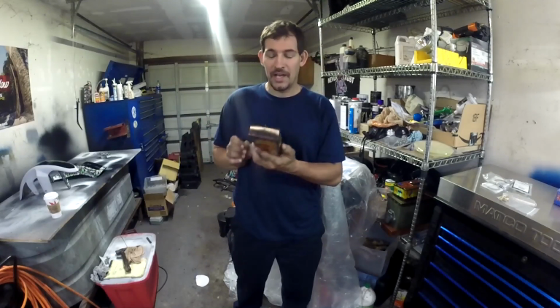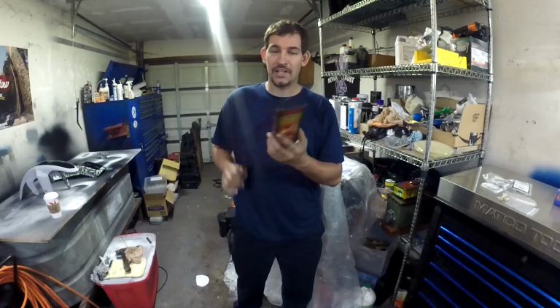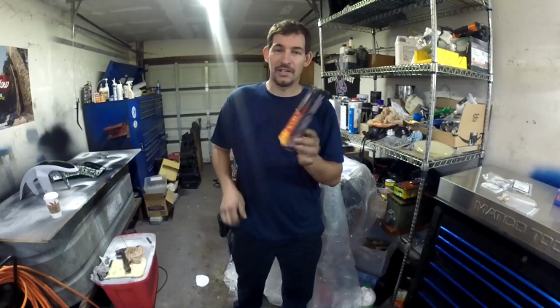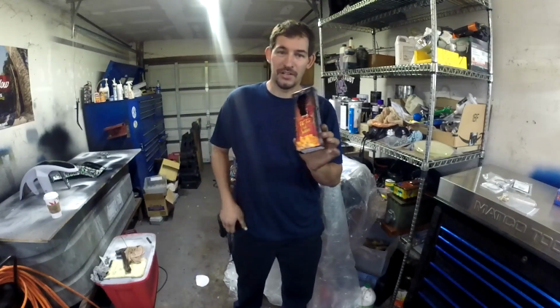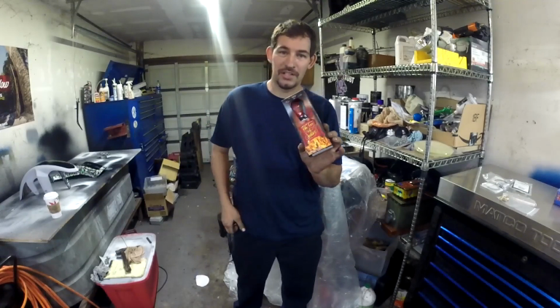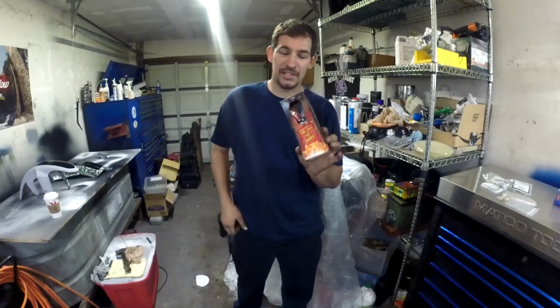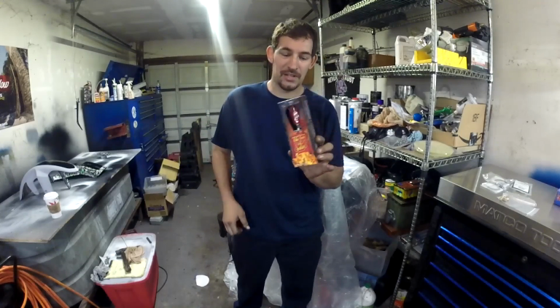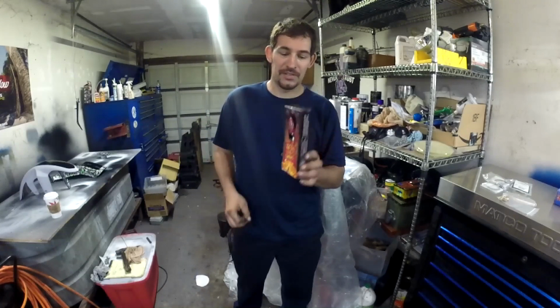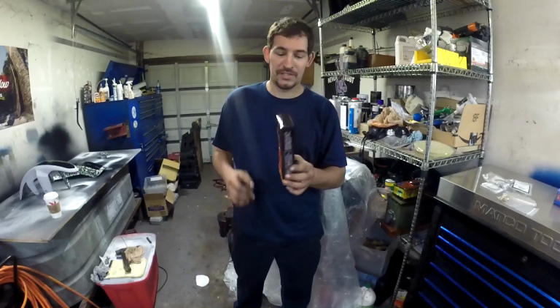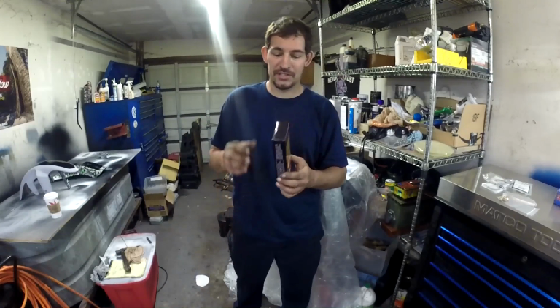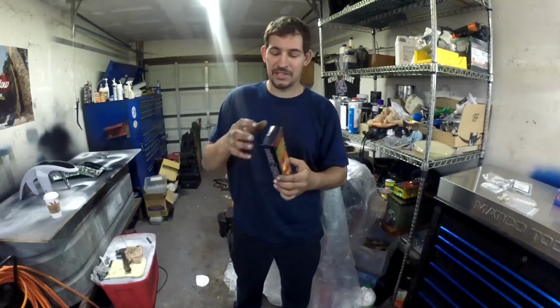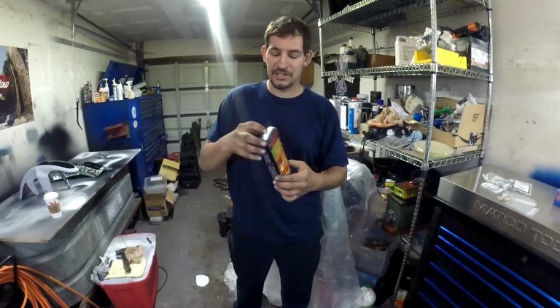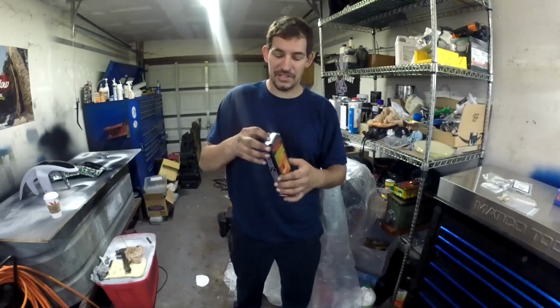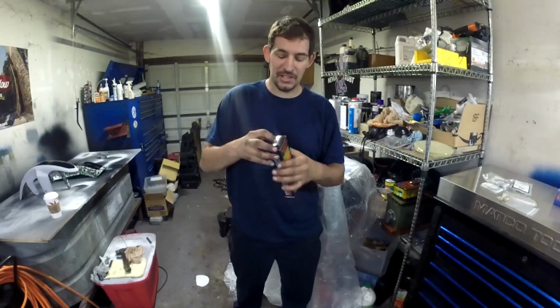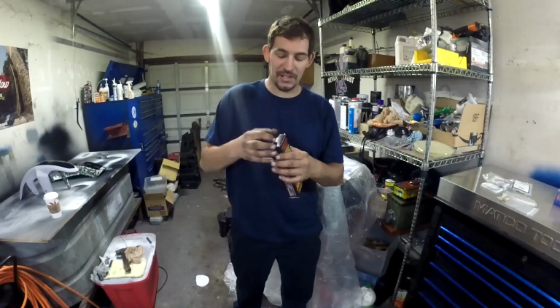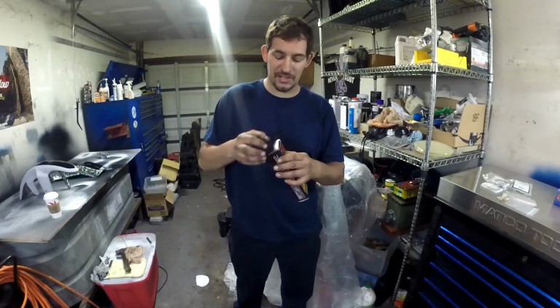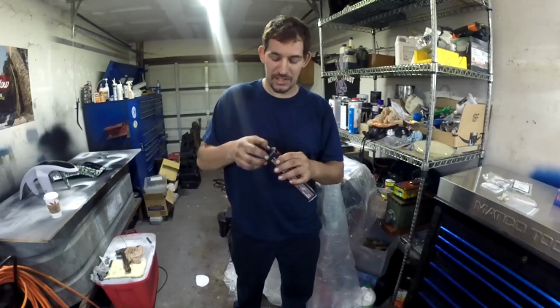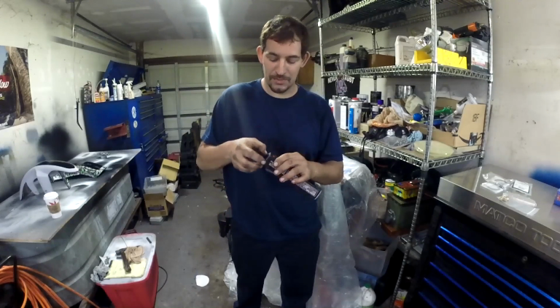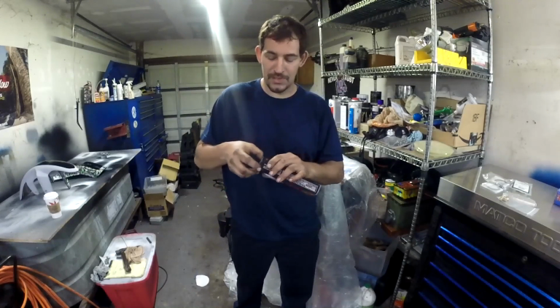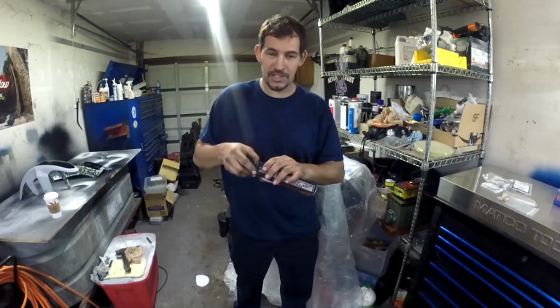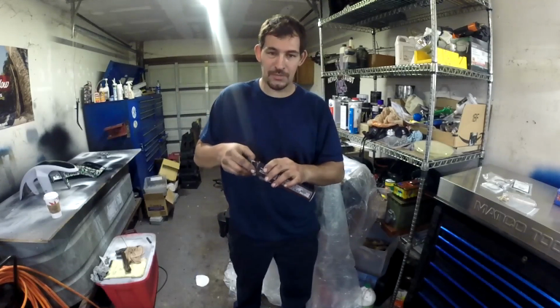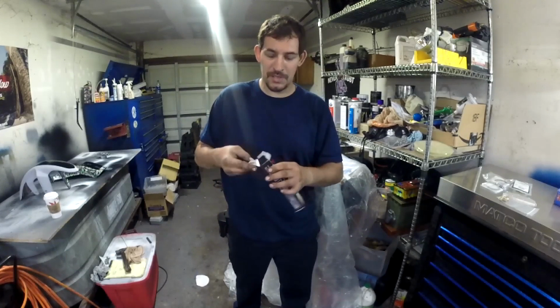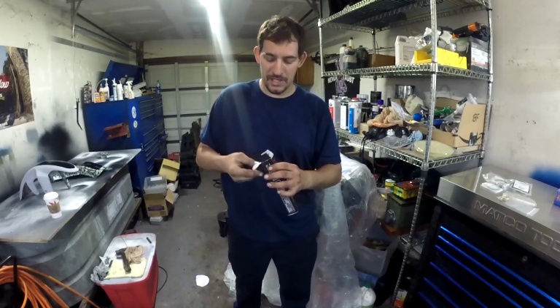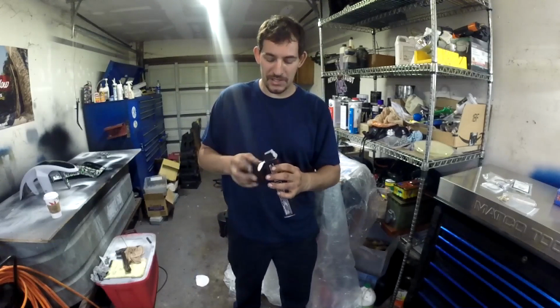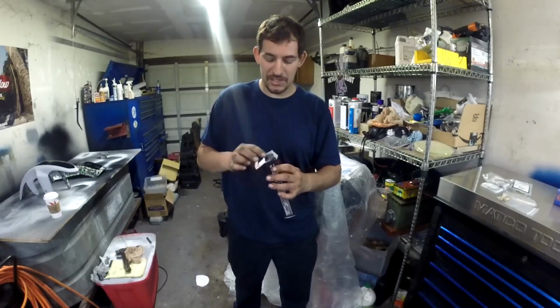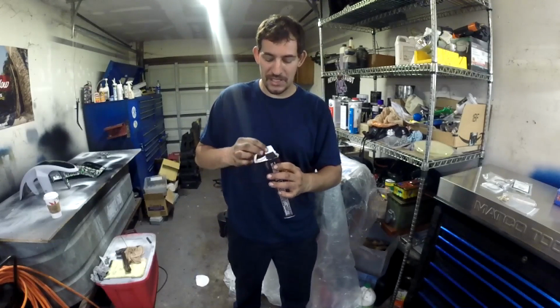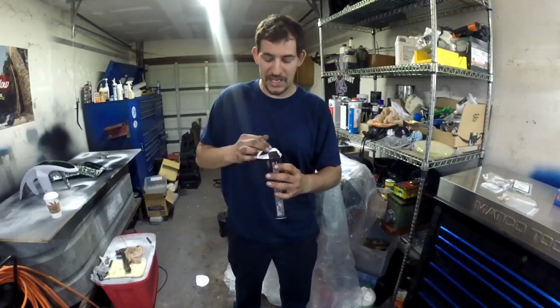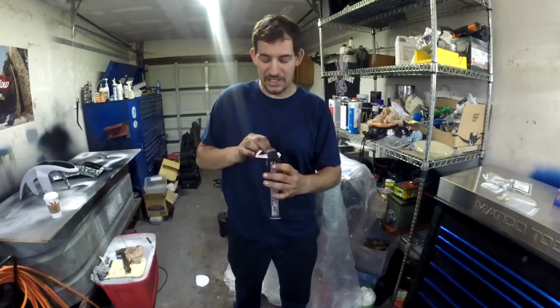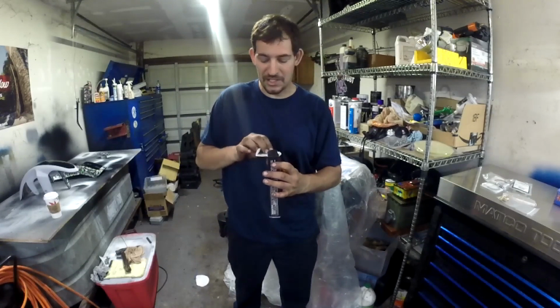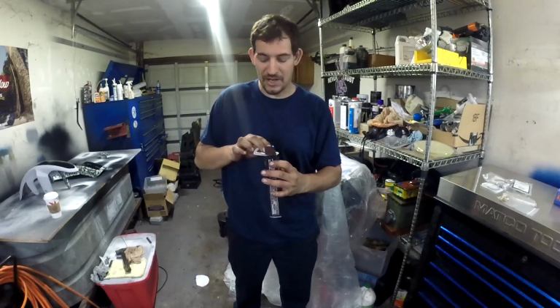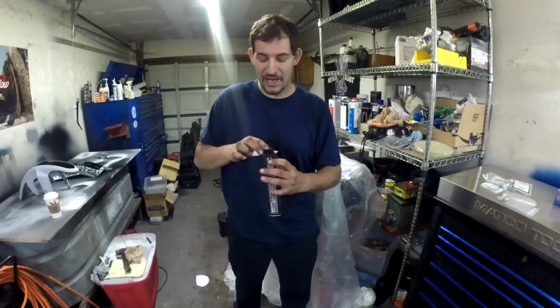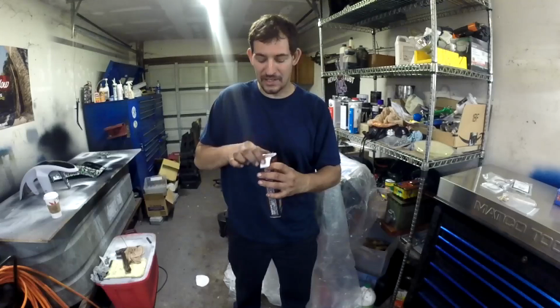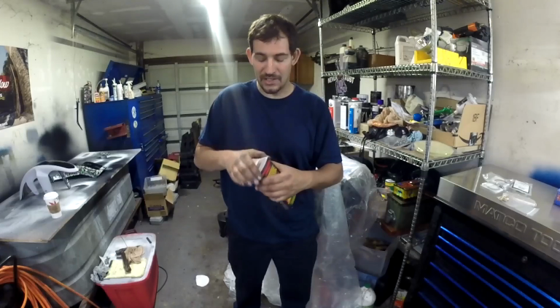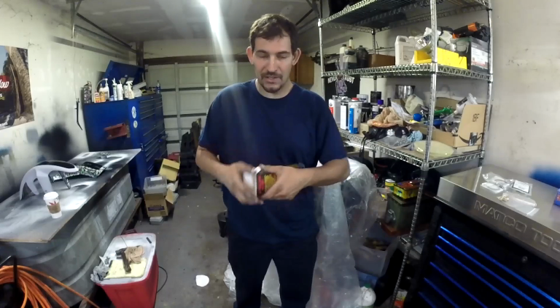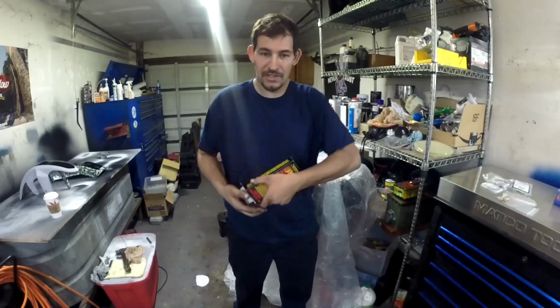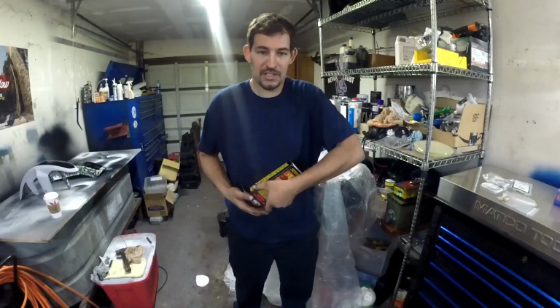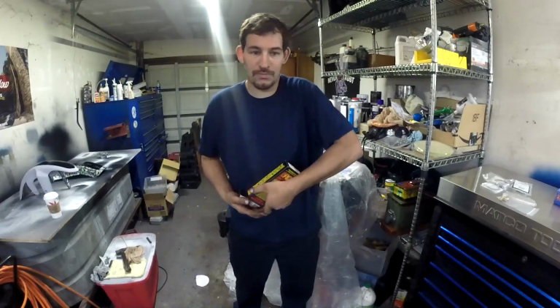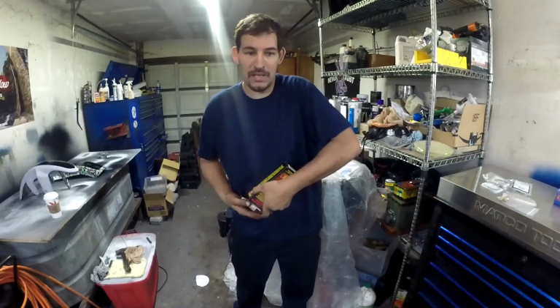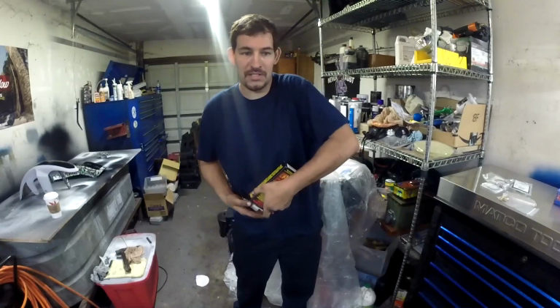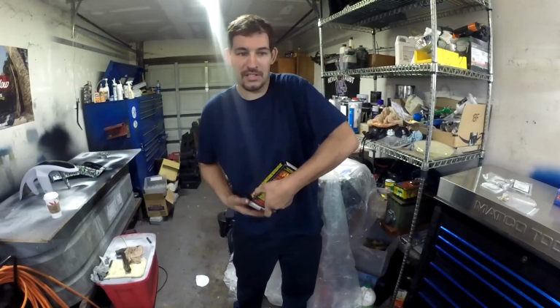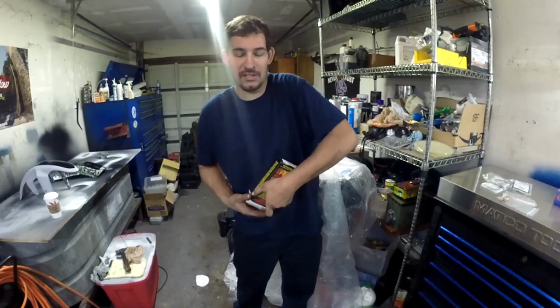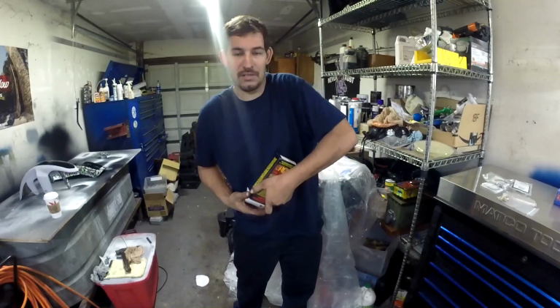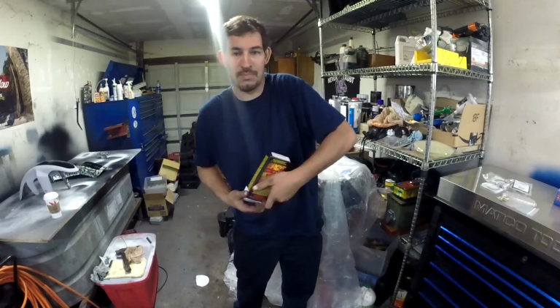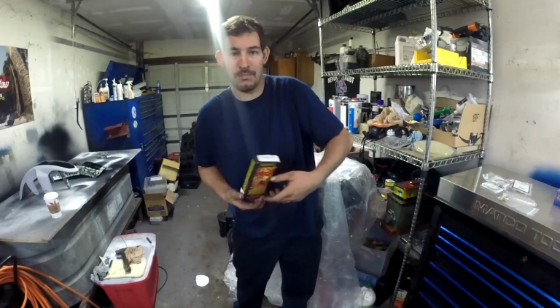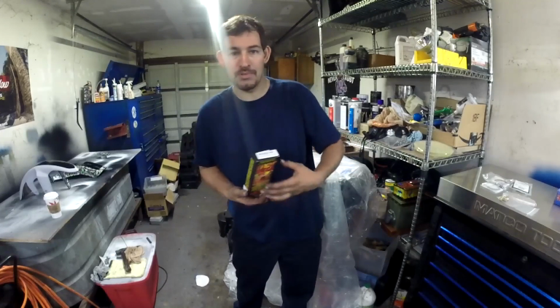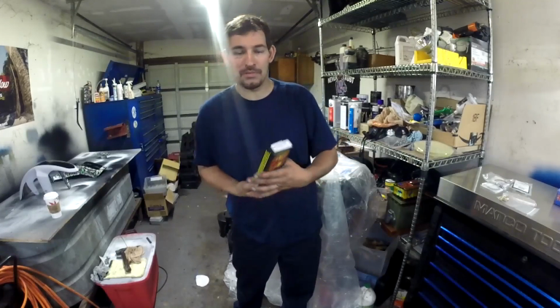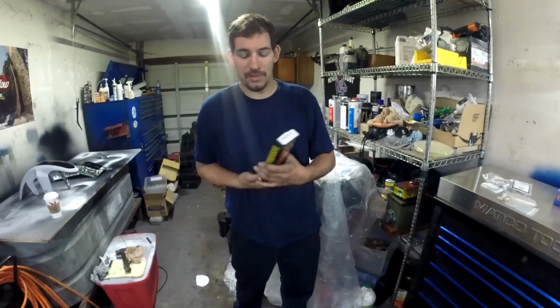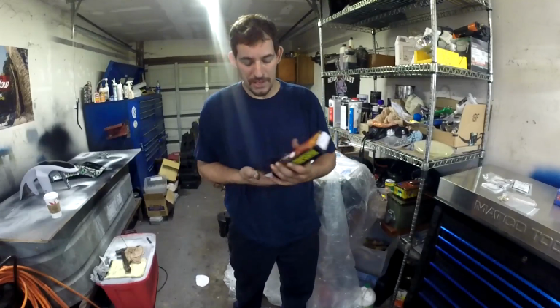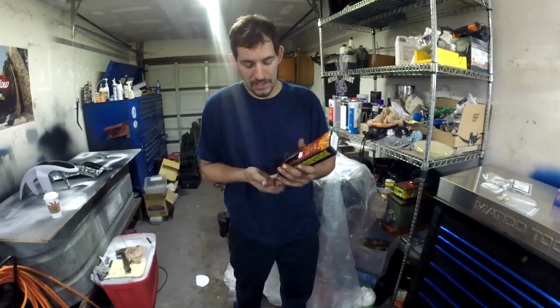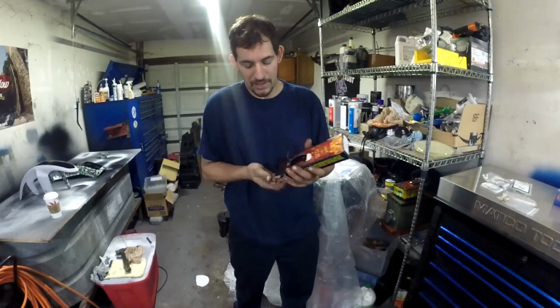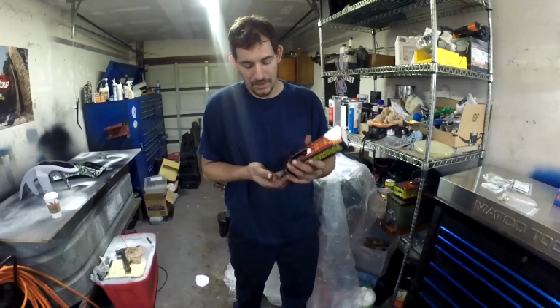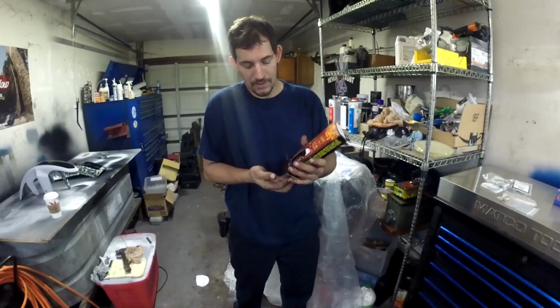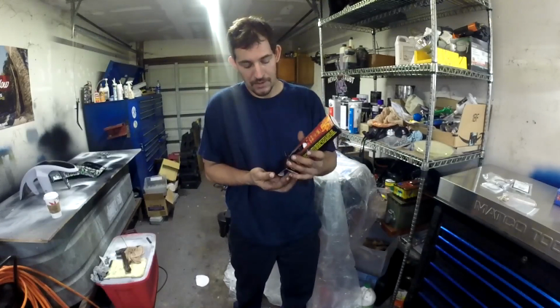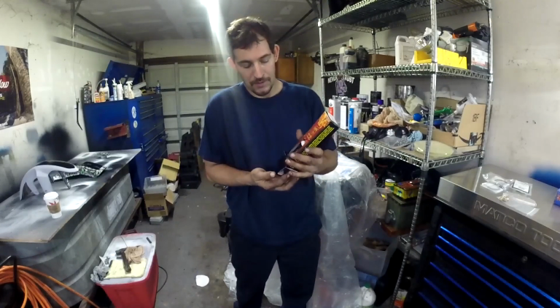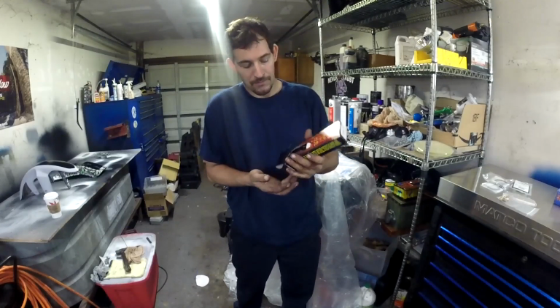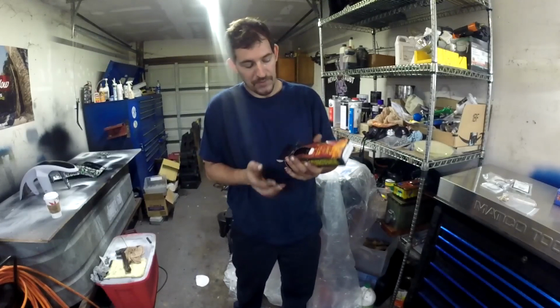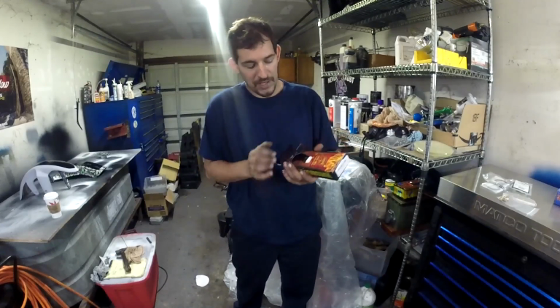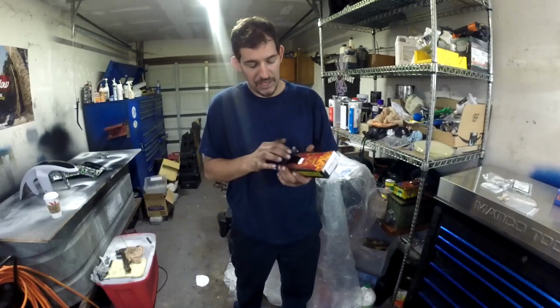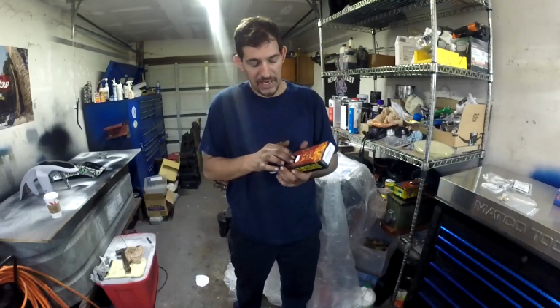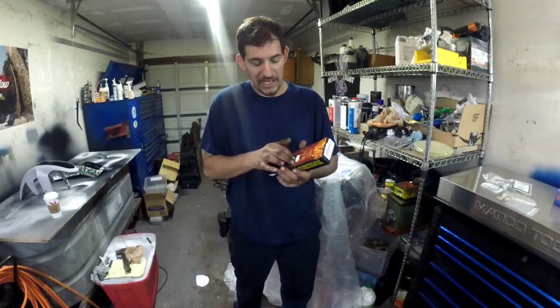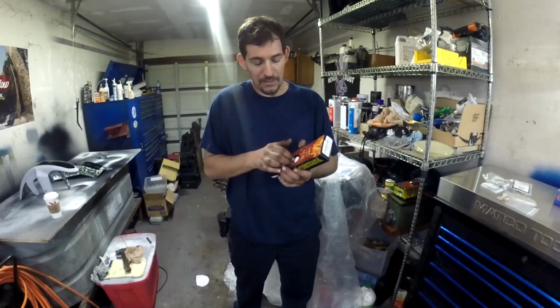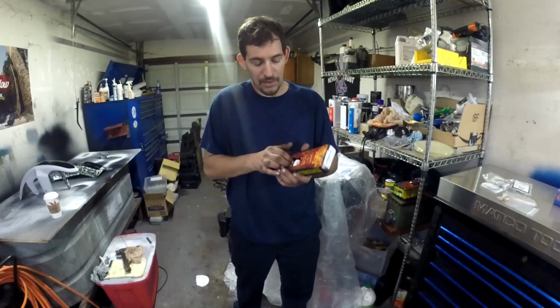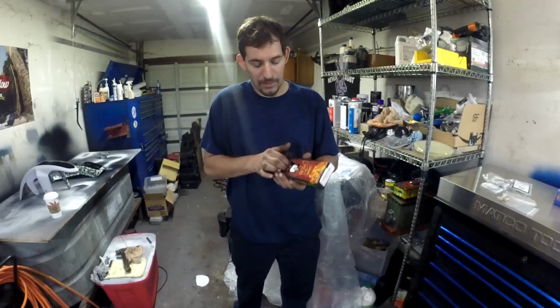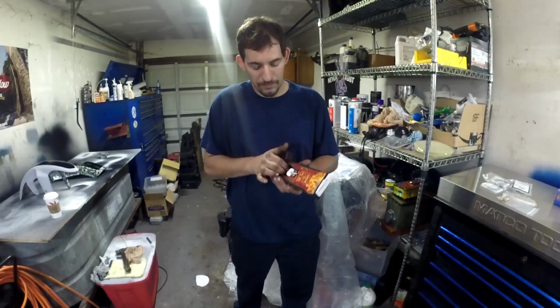I can already tell this is going to suck, just because of the extract. This is basically pepper spray in a candy bar.